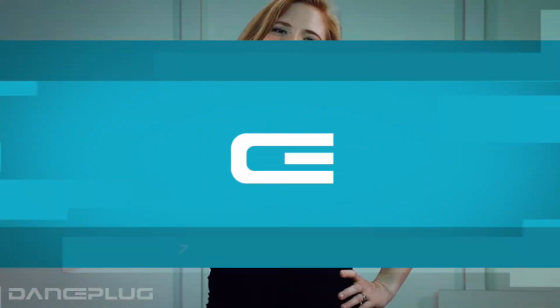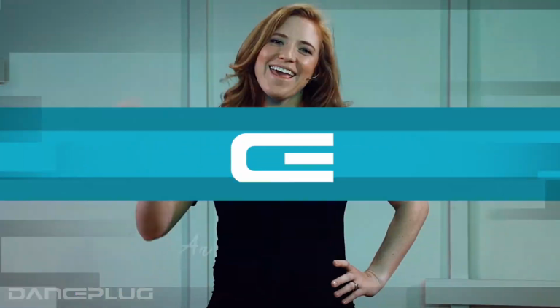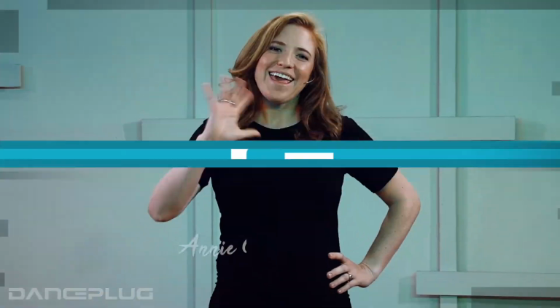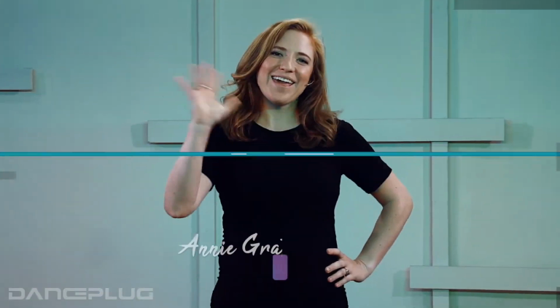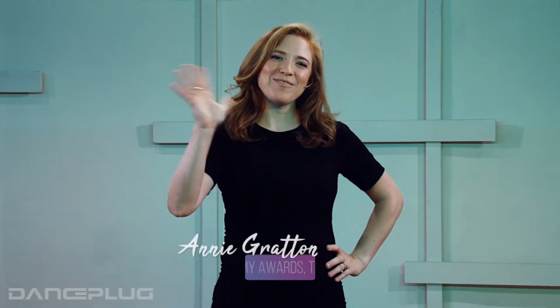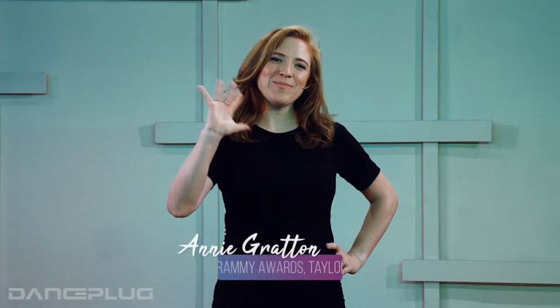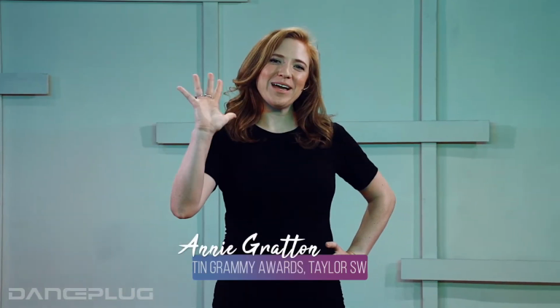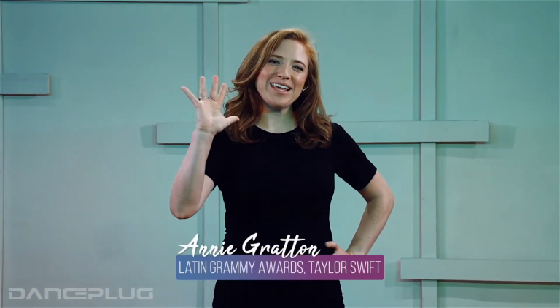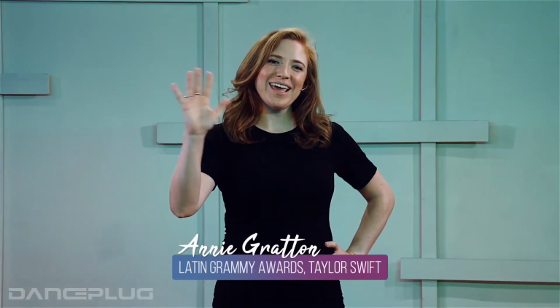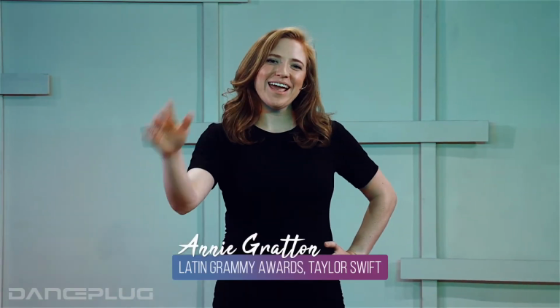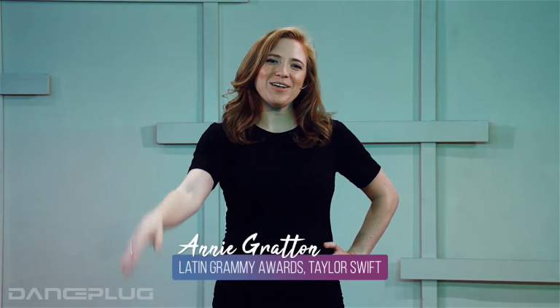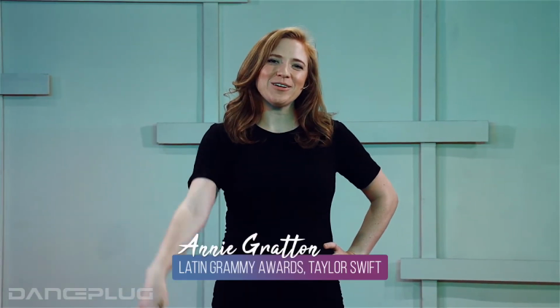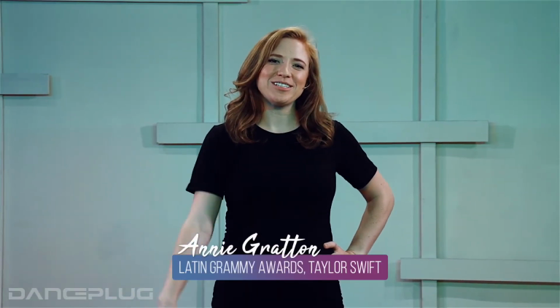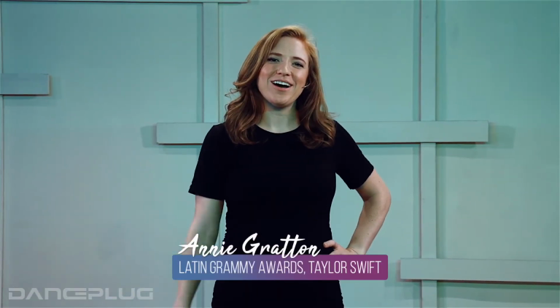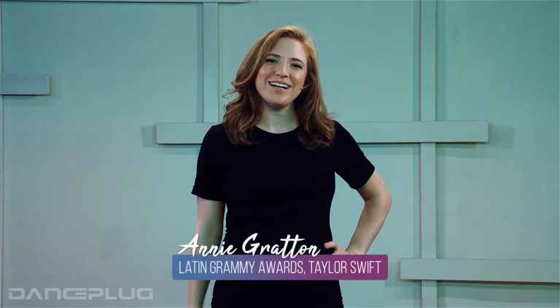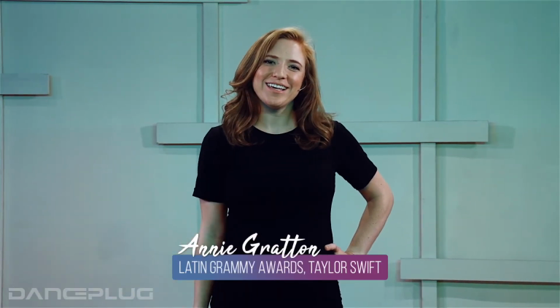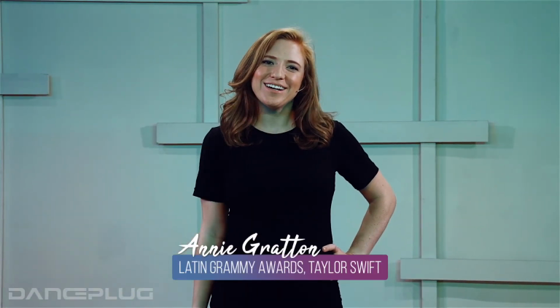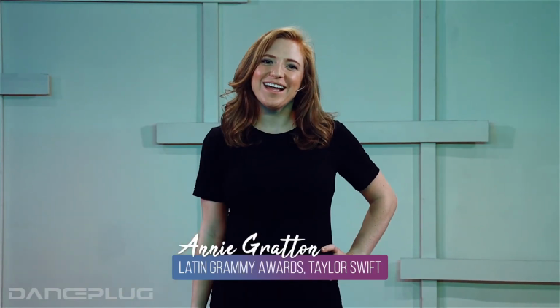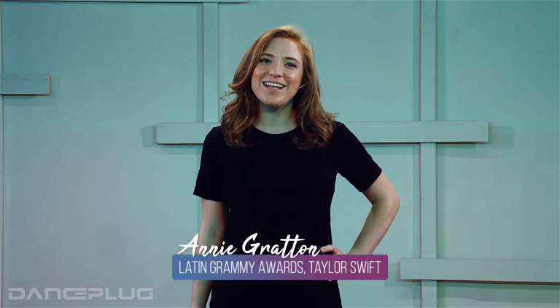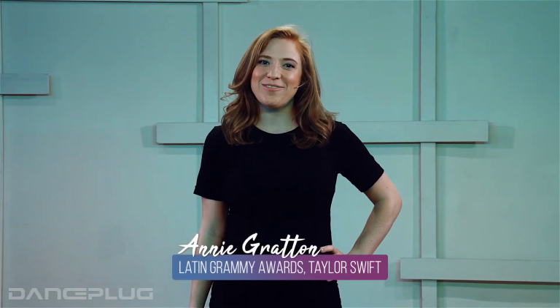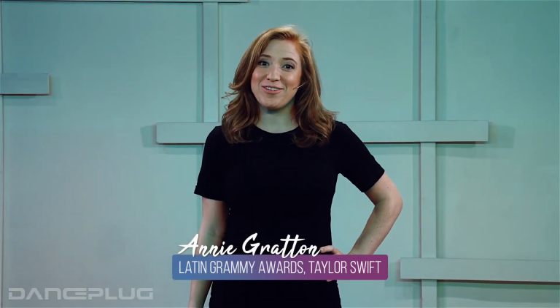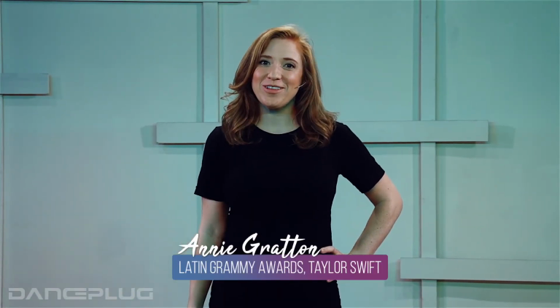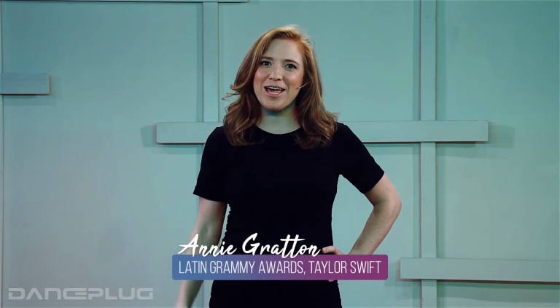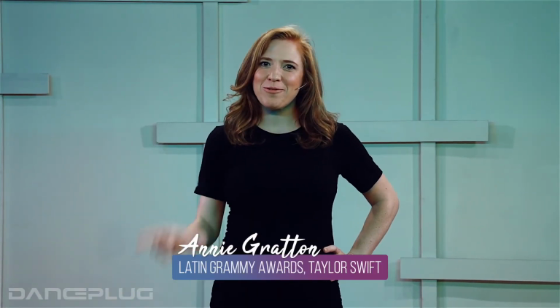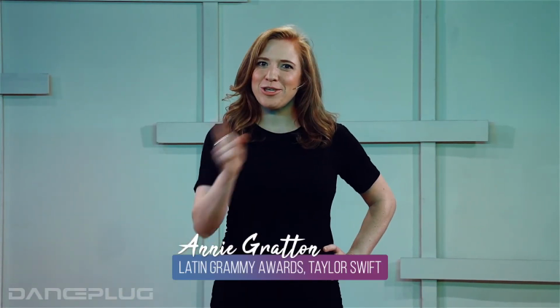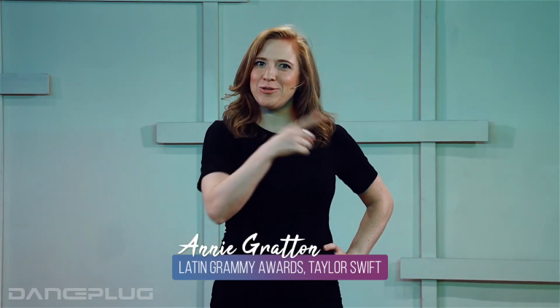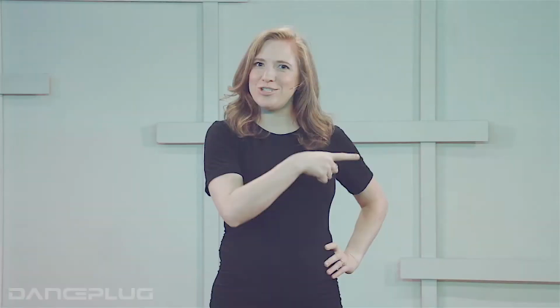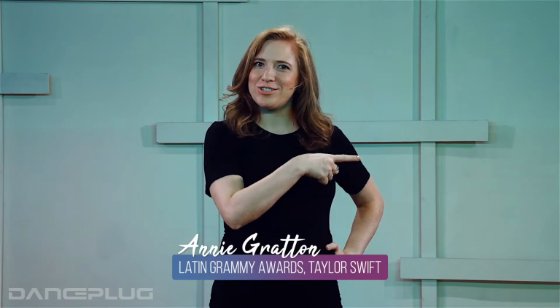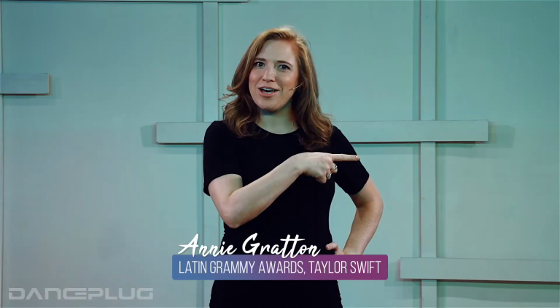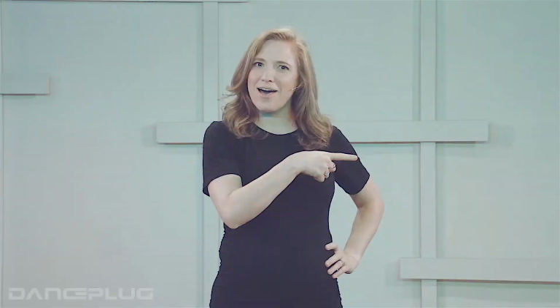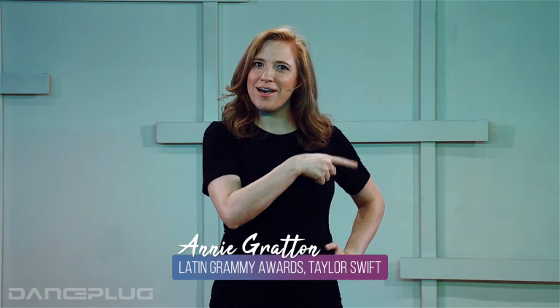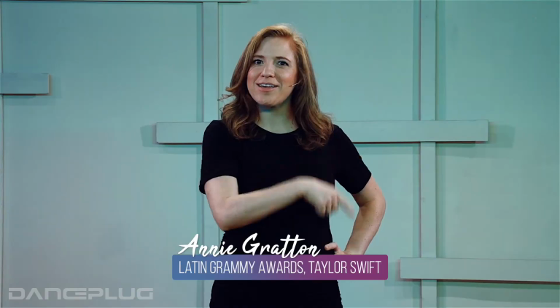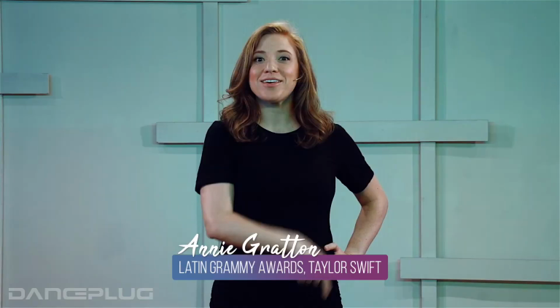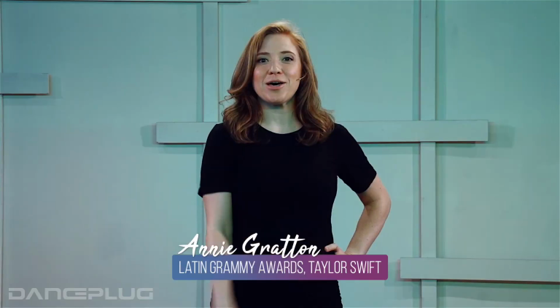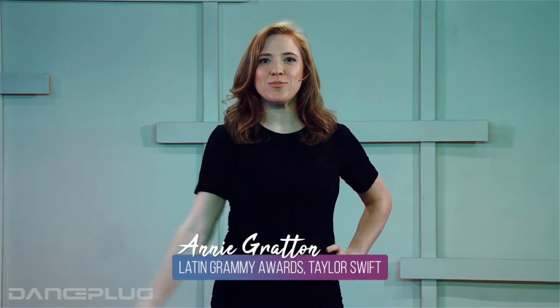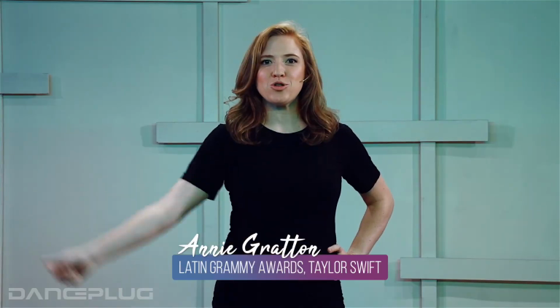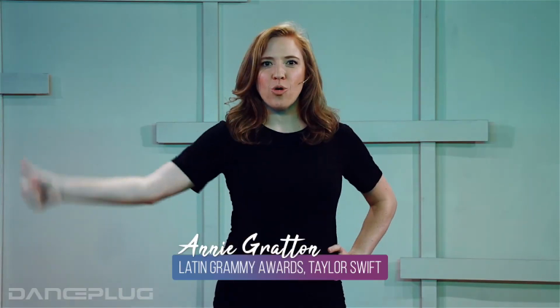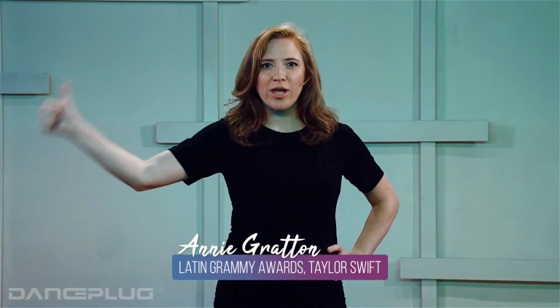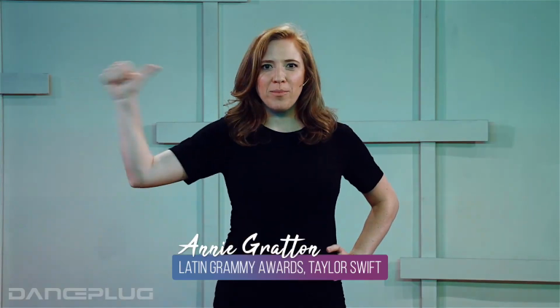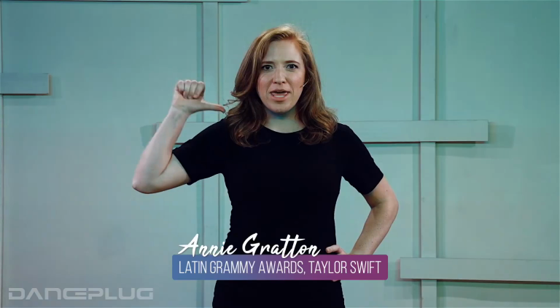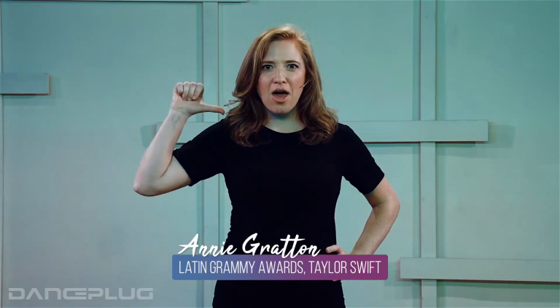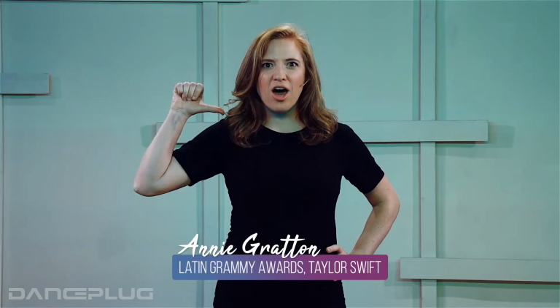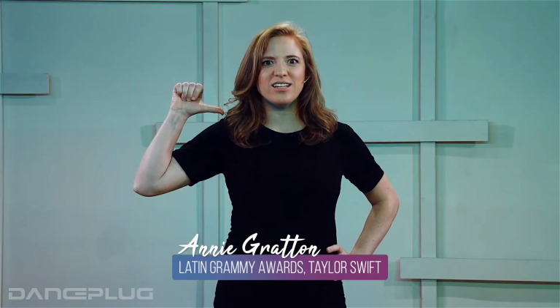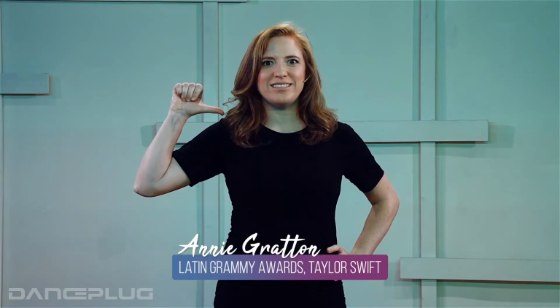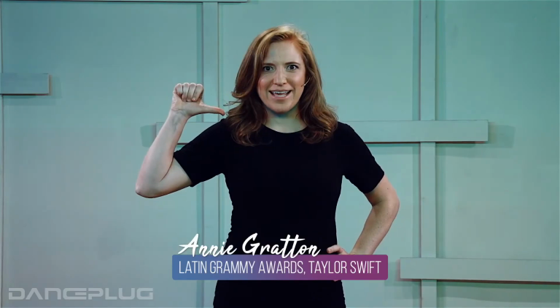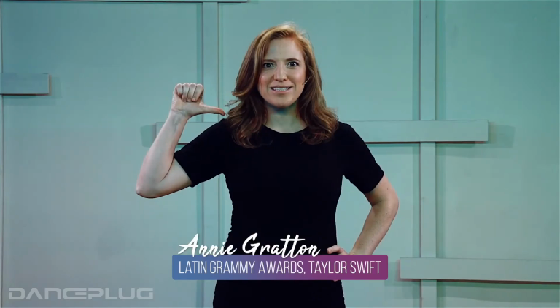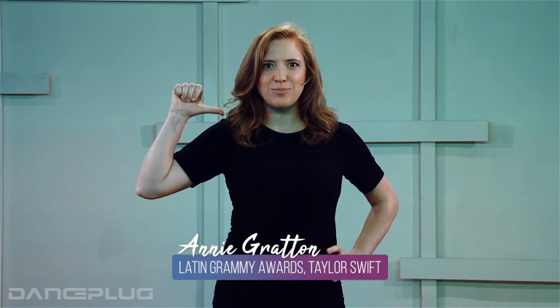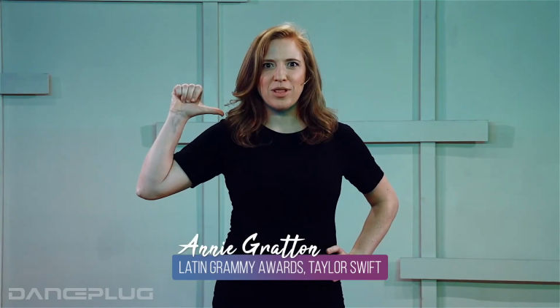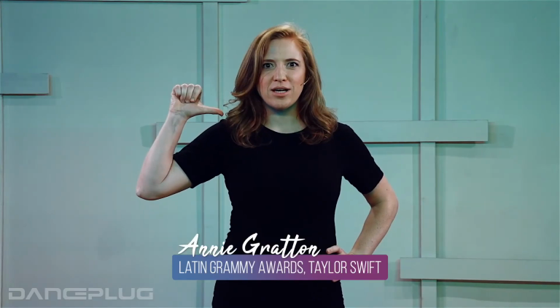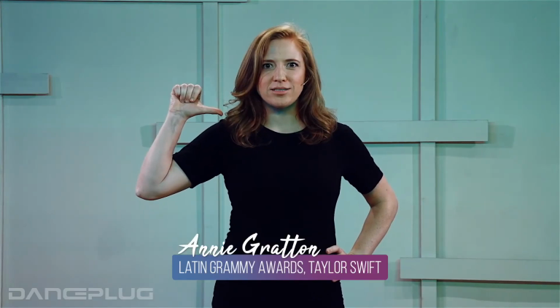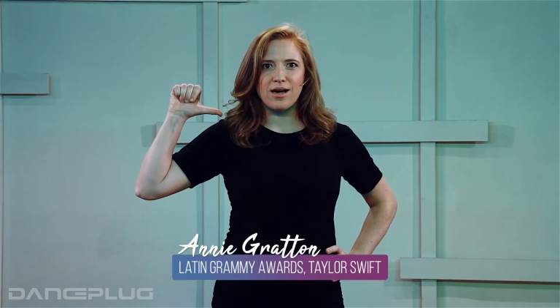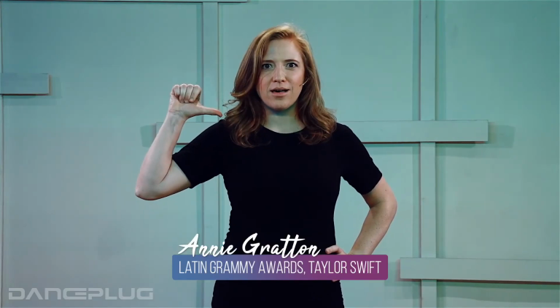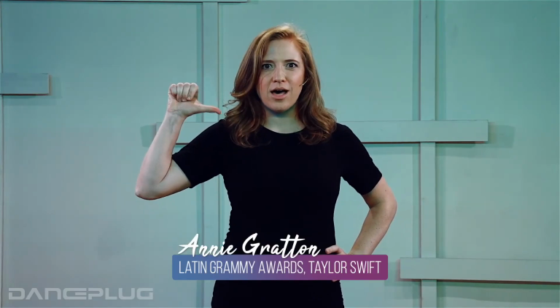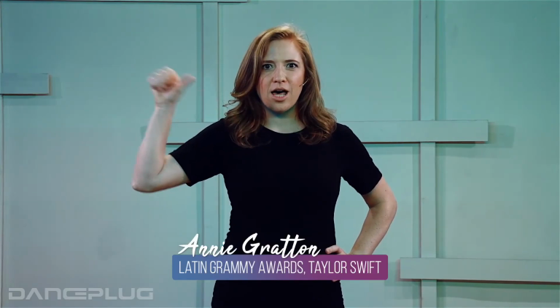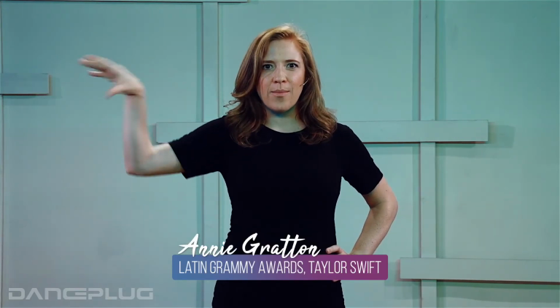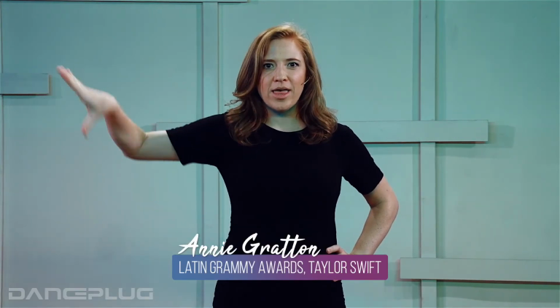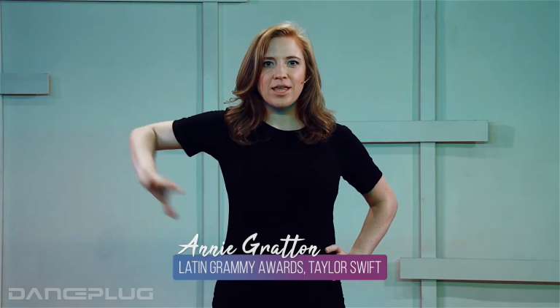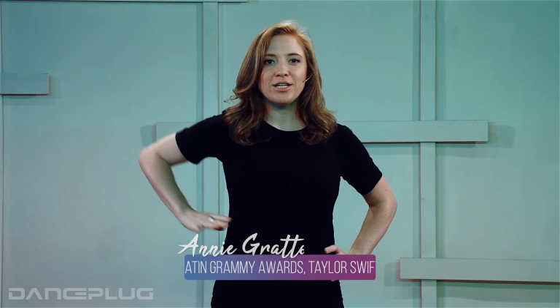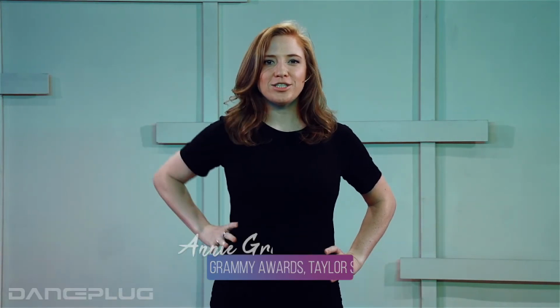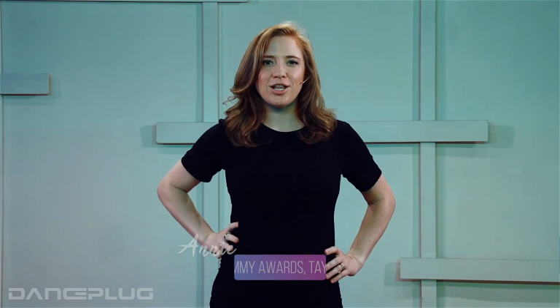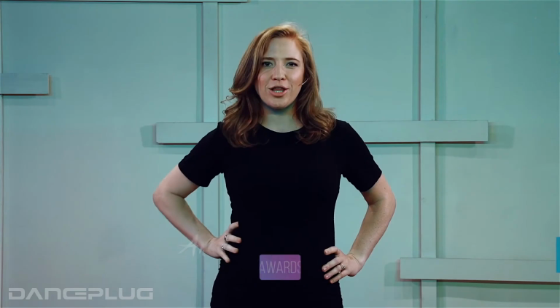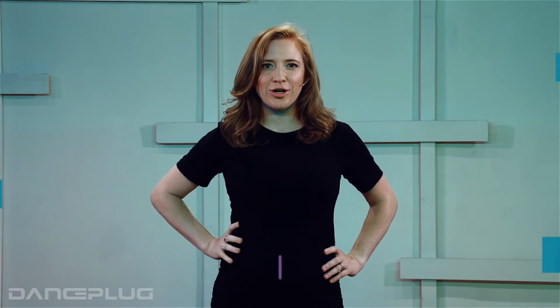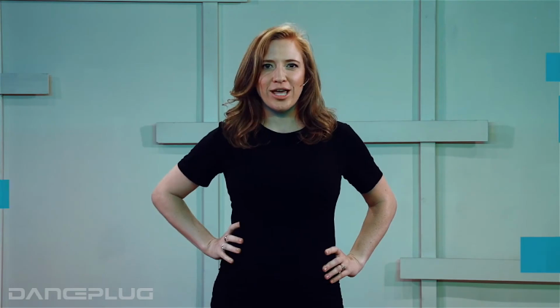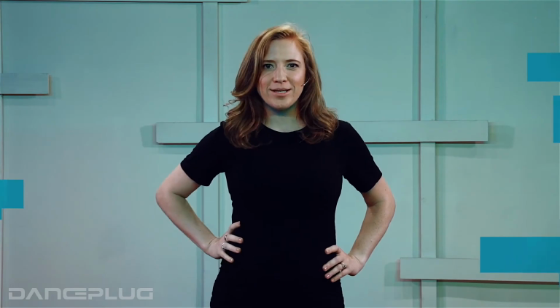Hey everybody, Annie Gritton here. And if you like what you just saw, come join me on danceplug.com to learn it.